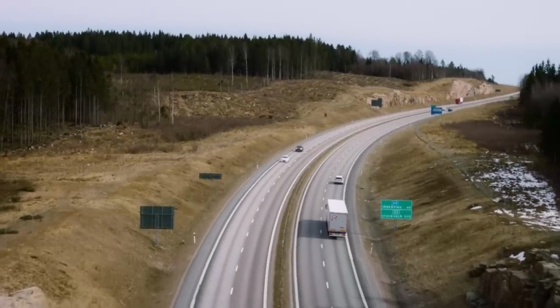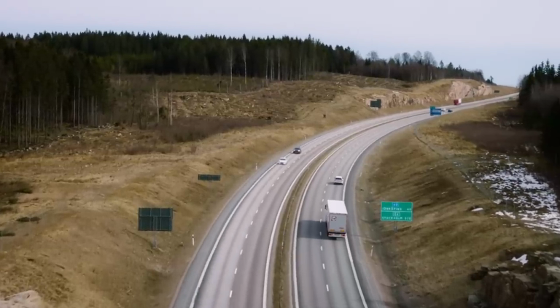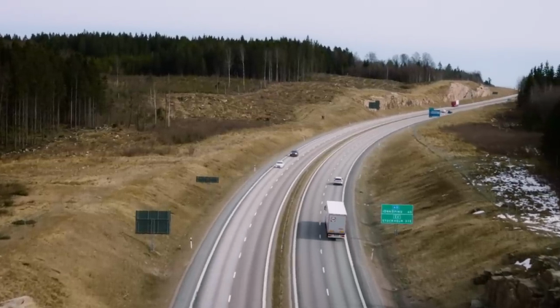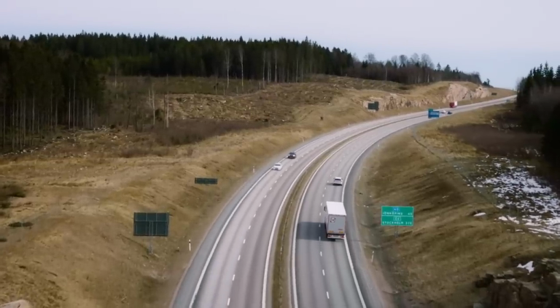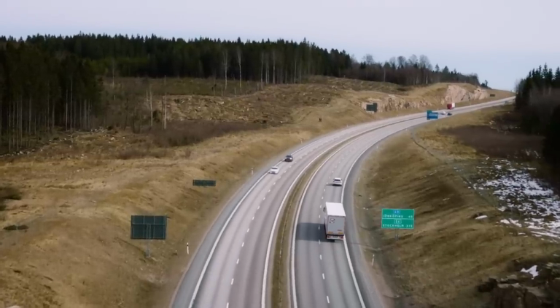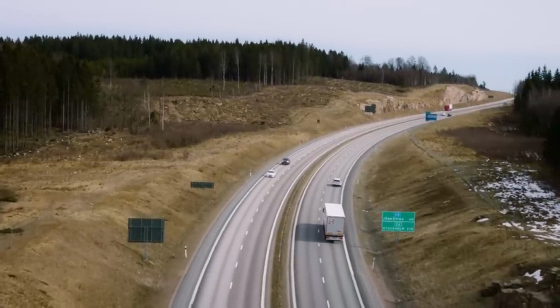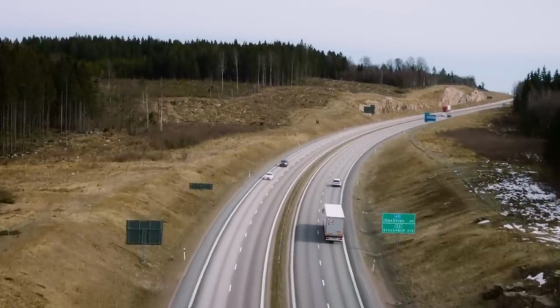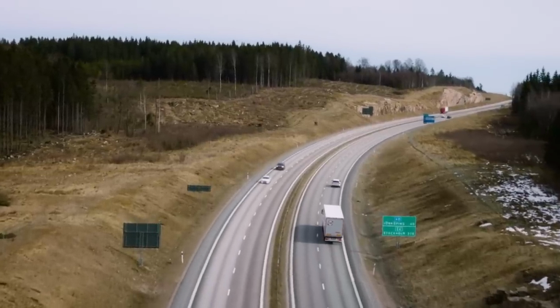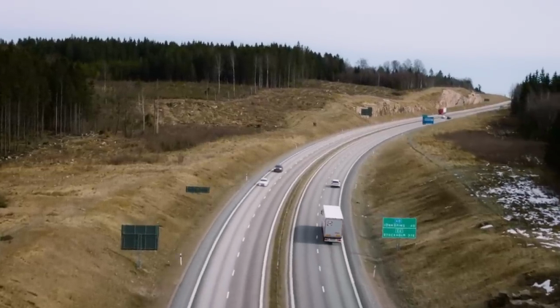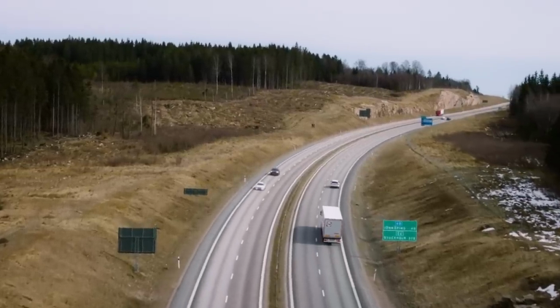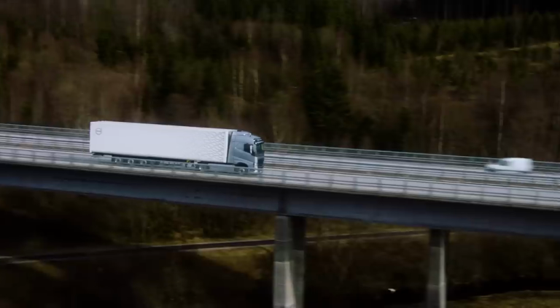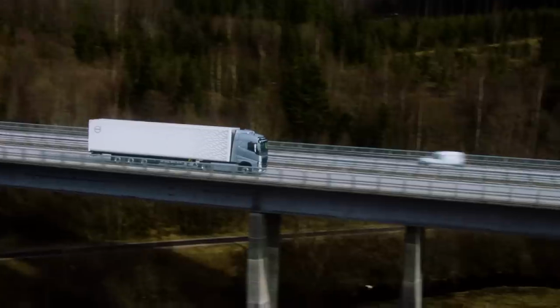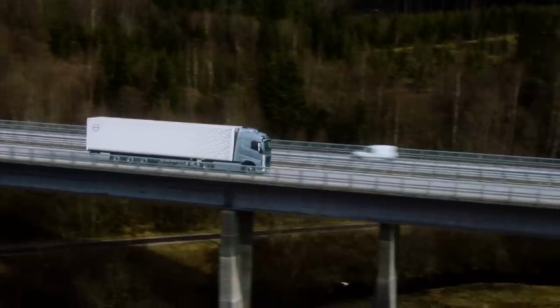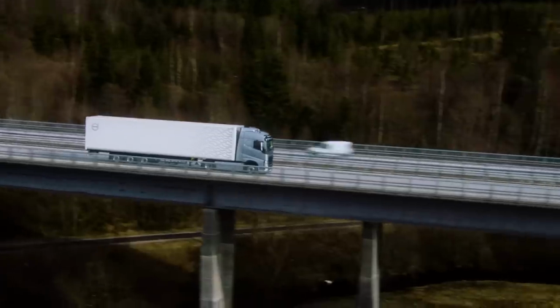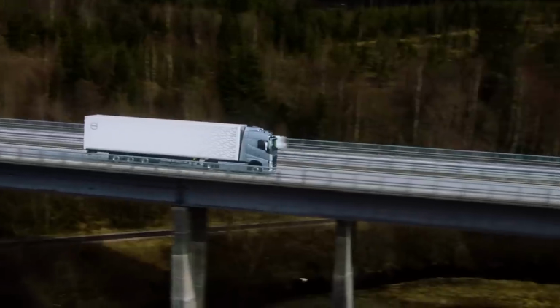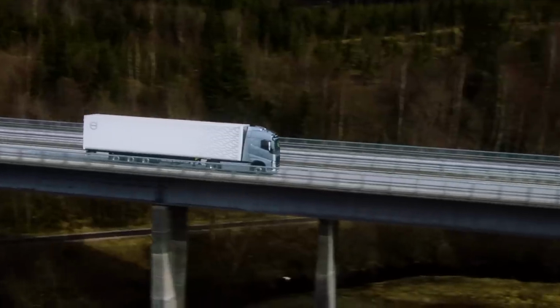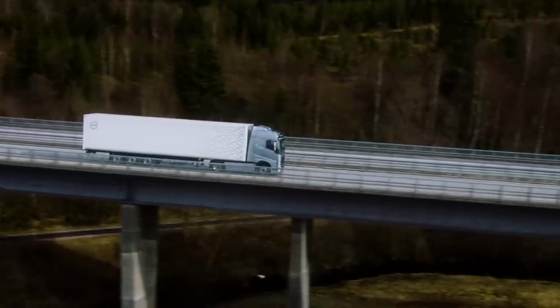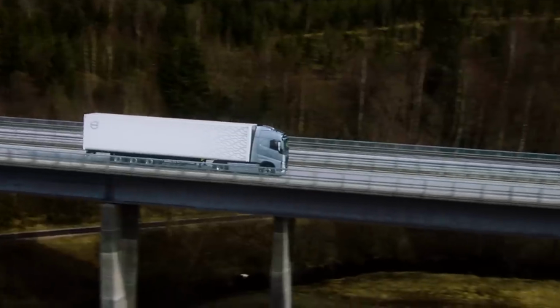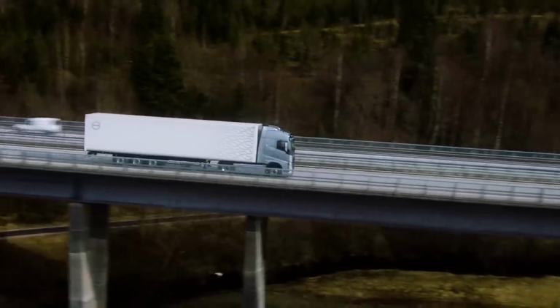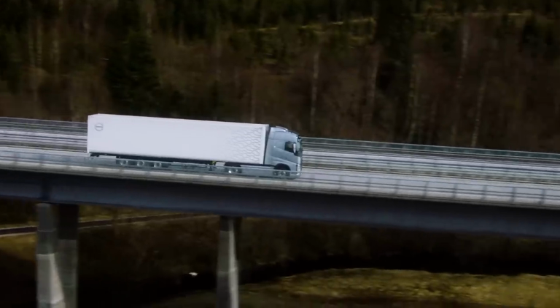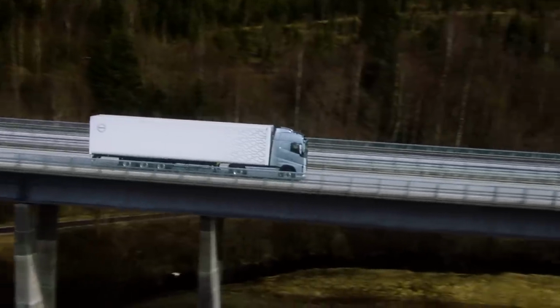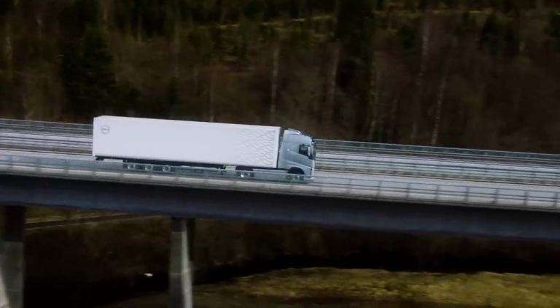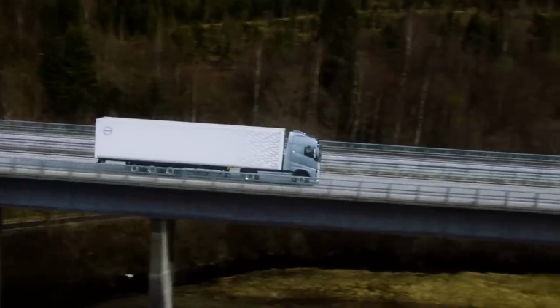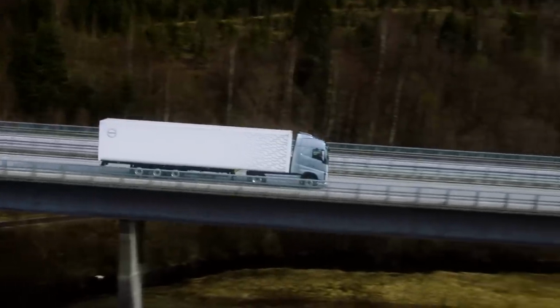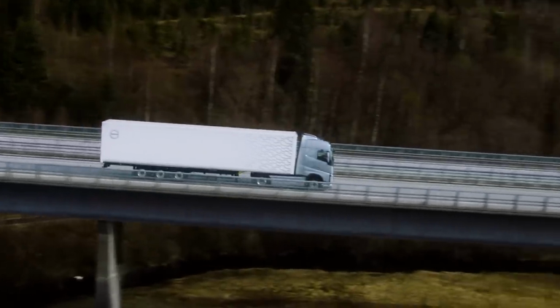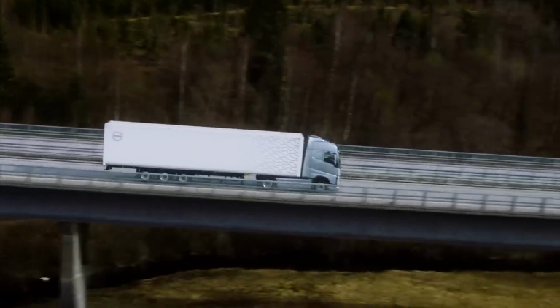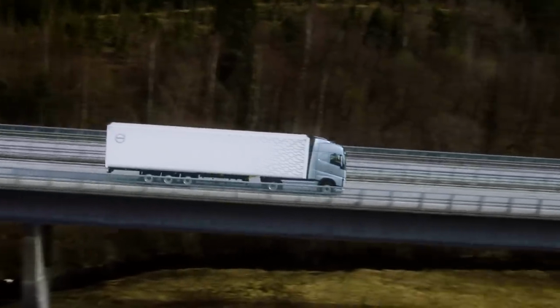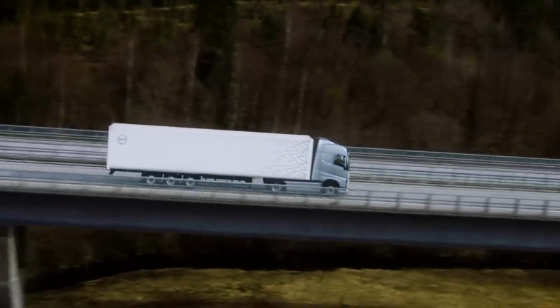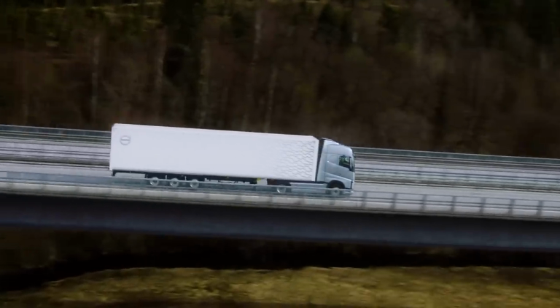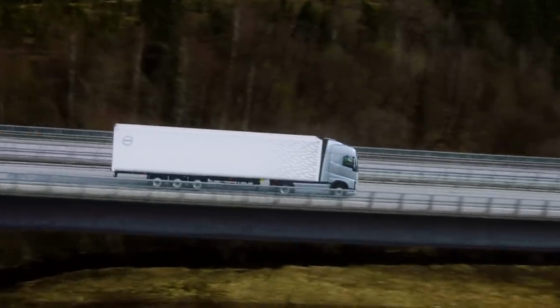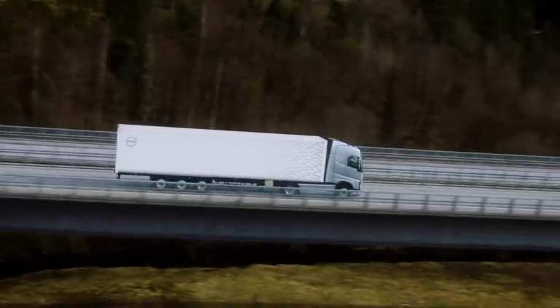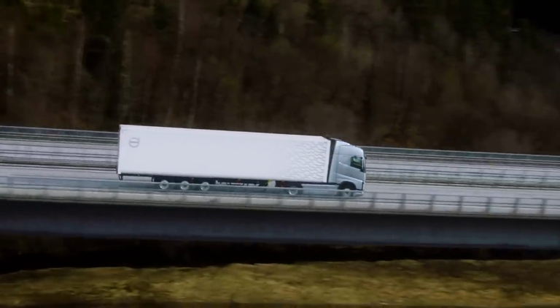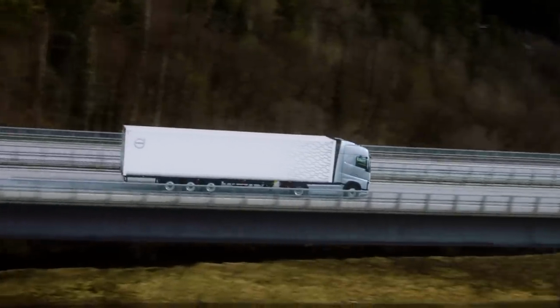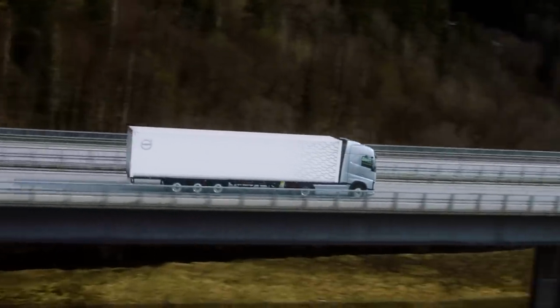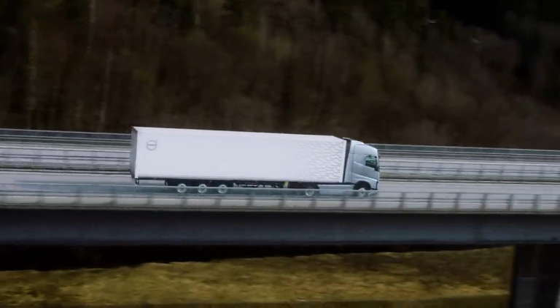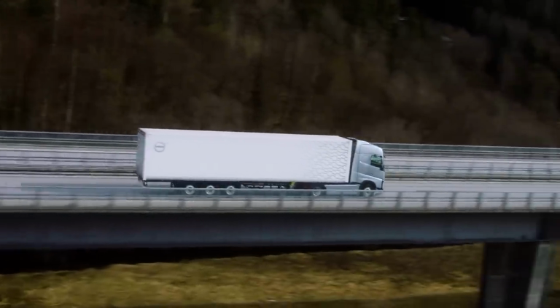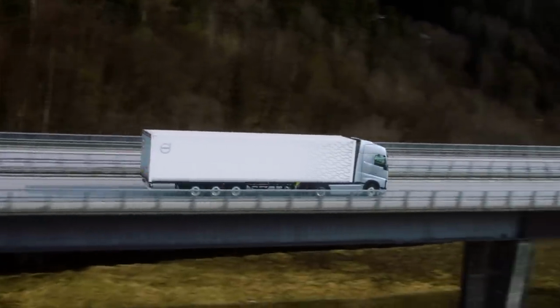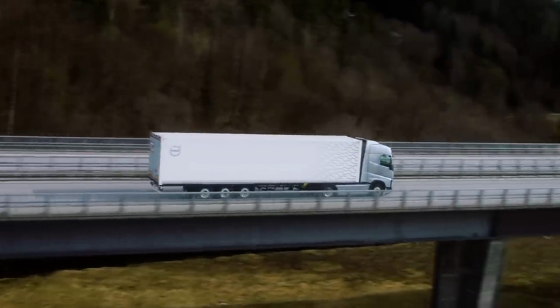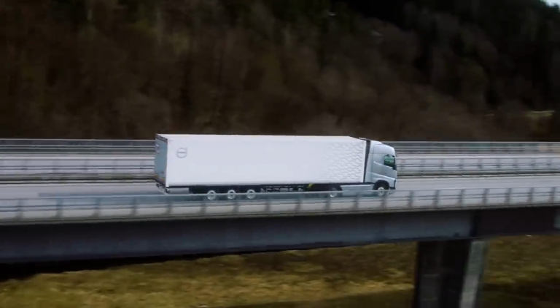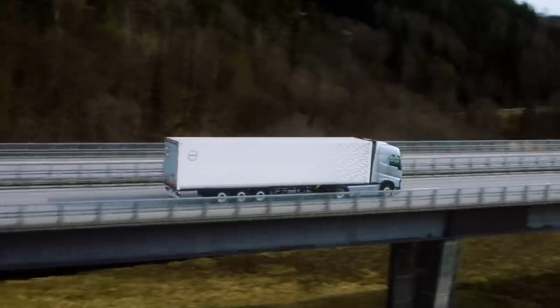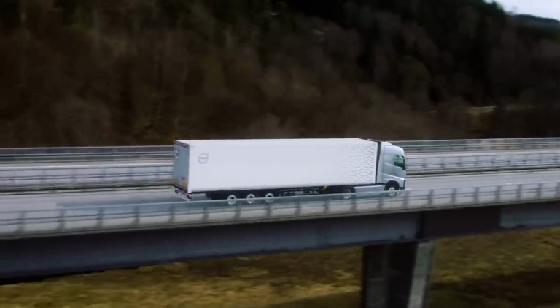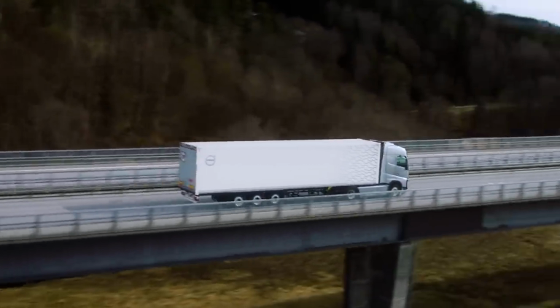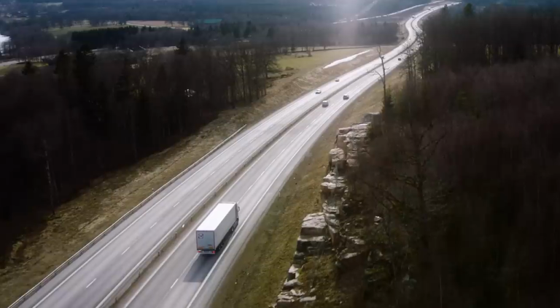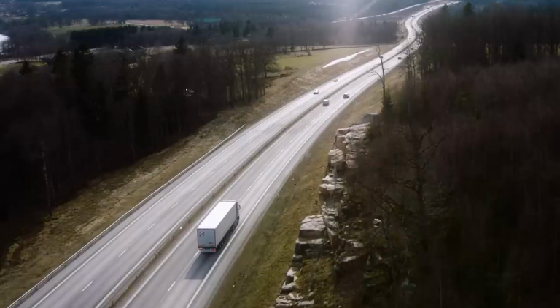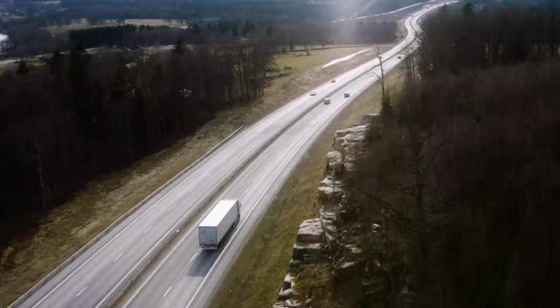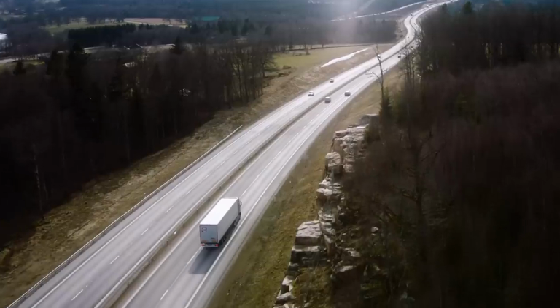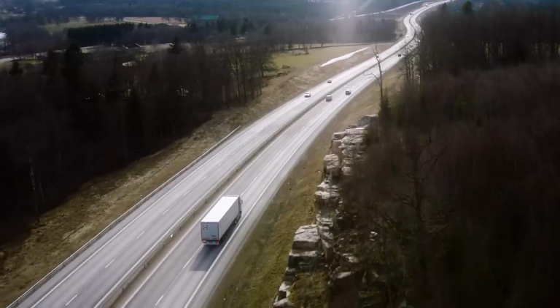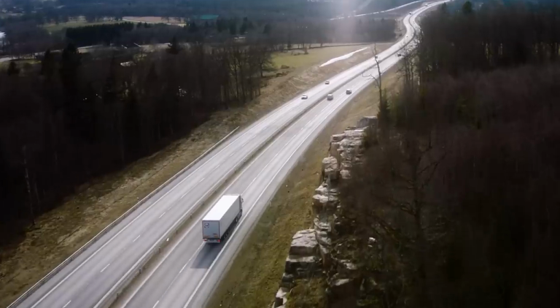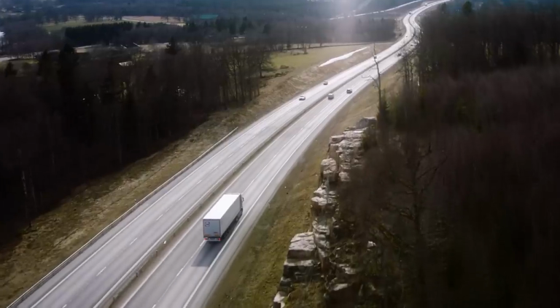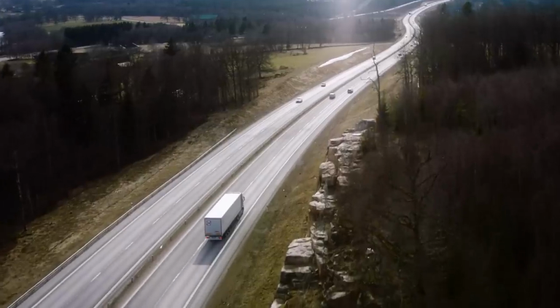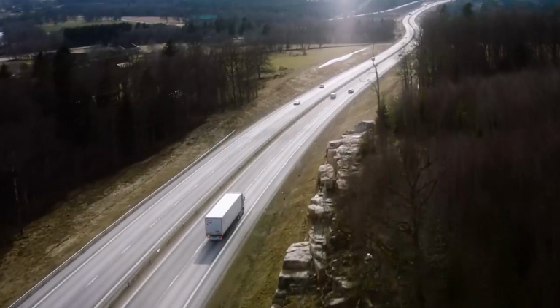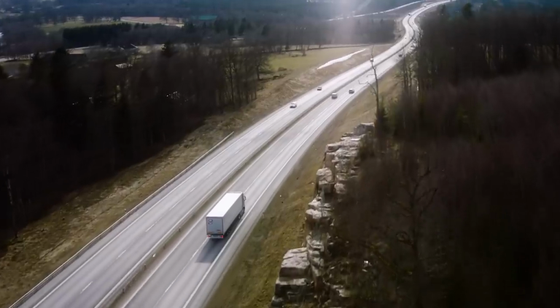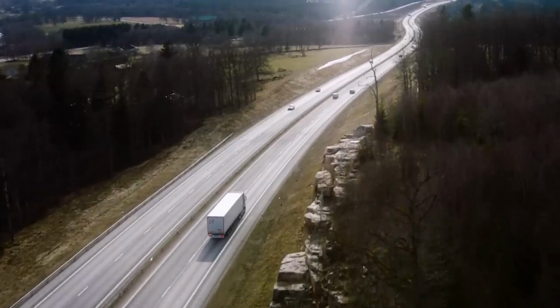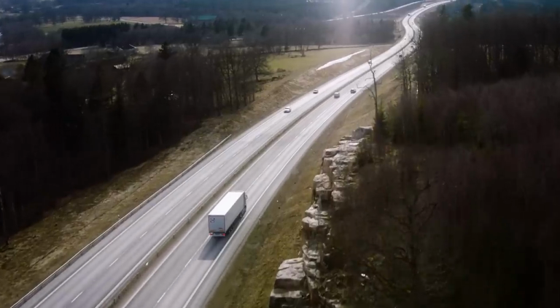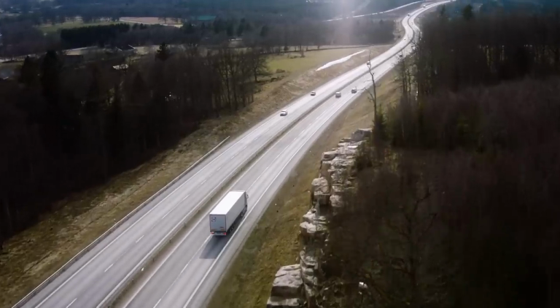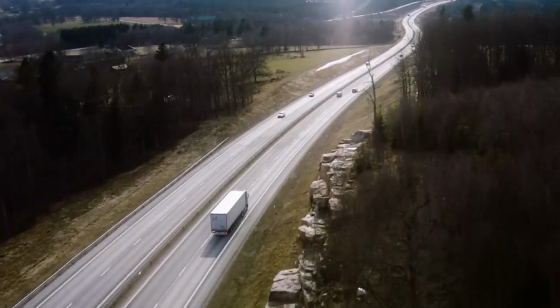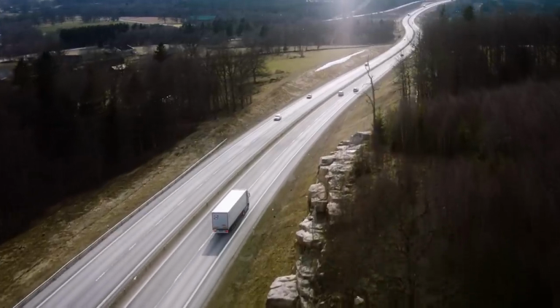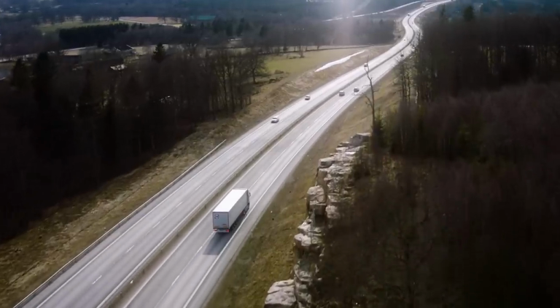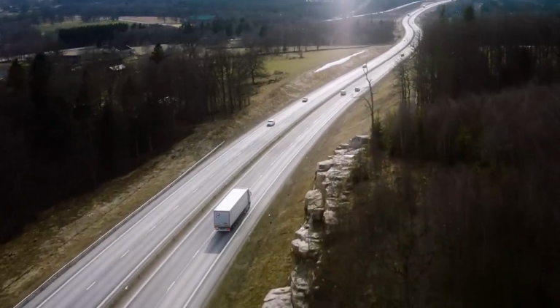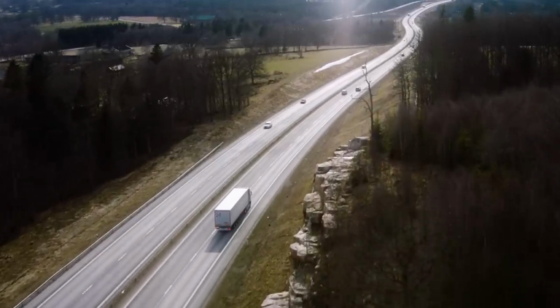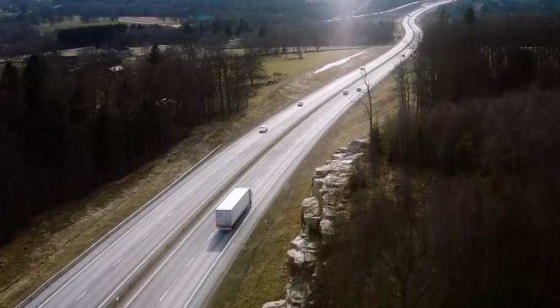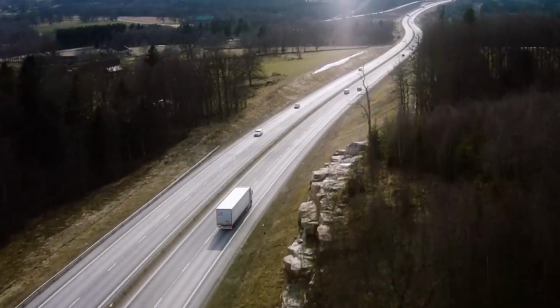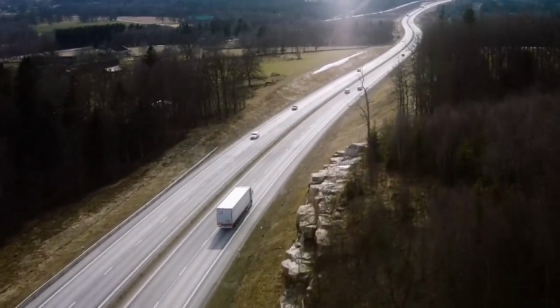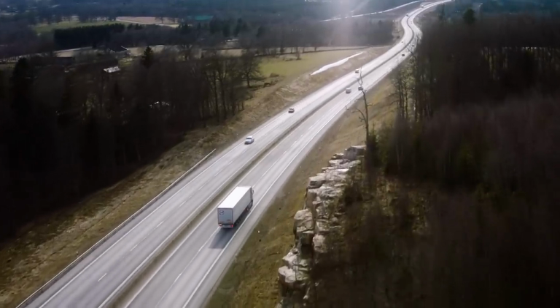Volvo Trucks are working towards a vision of zero accidents. No life should be lost on the road.